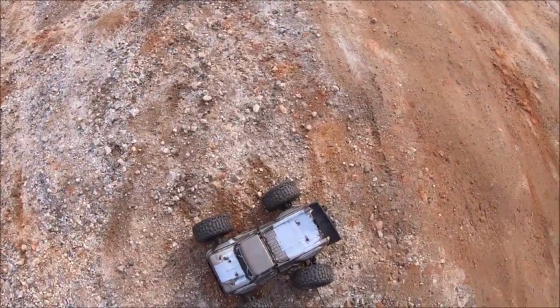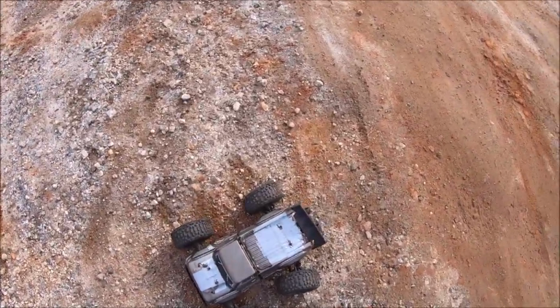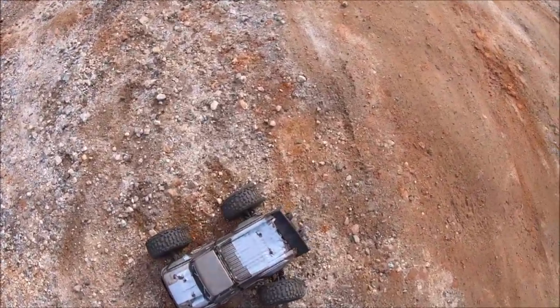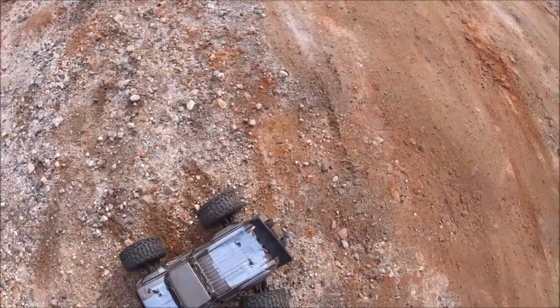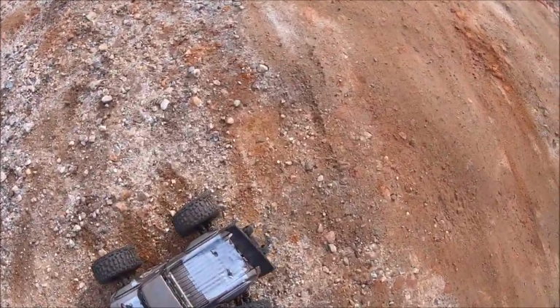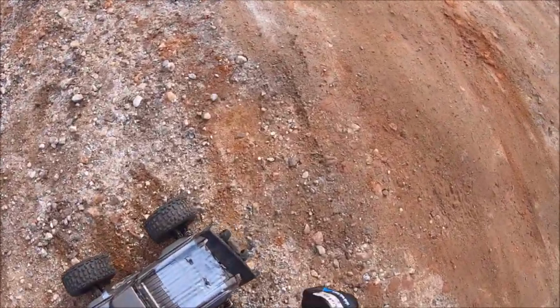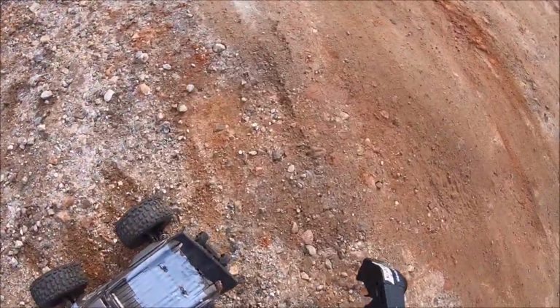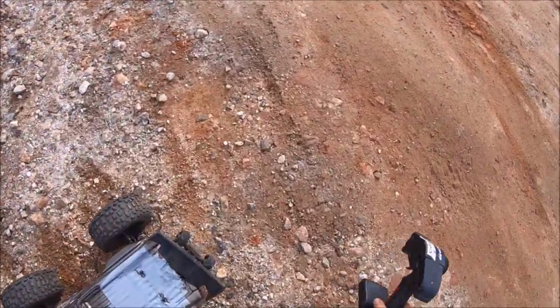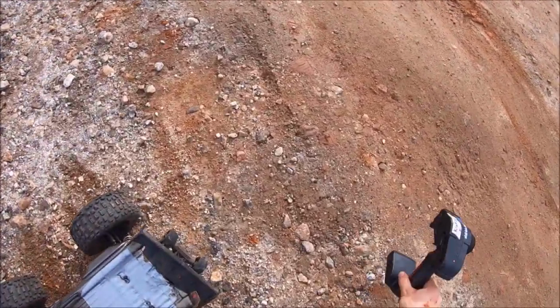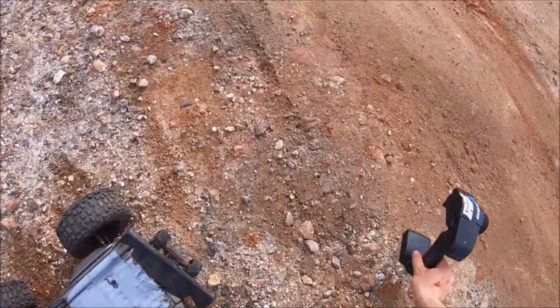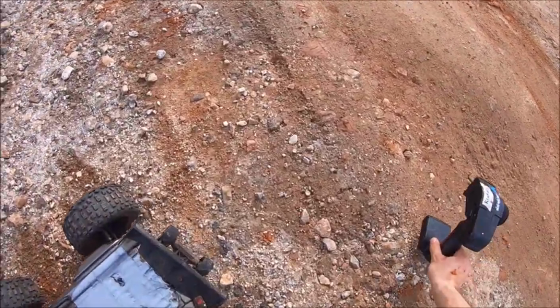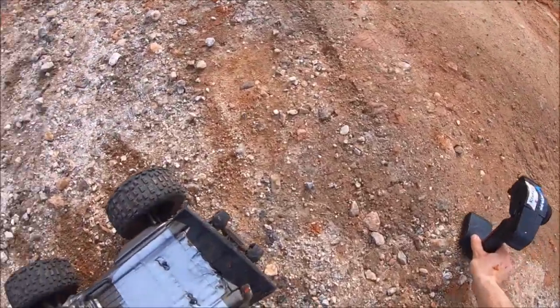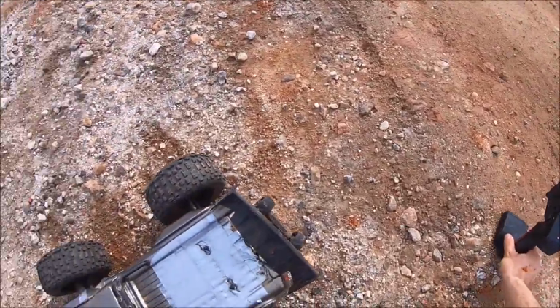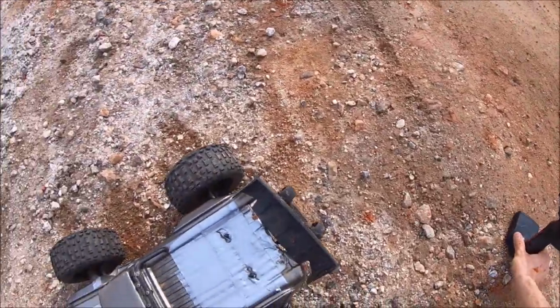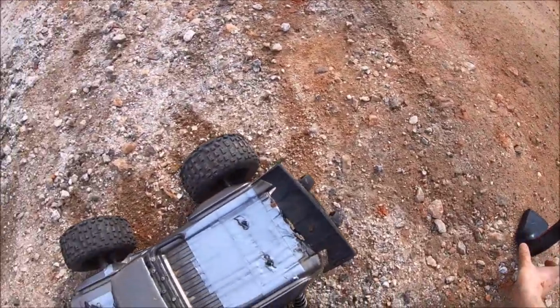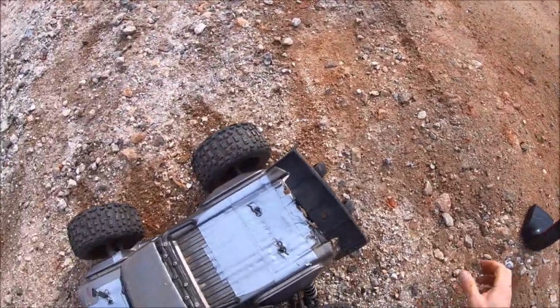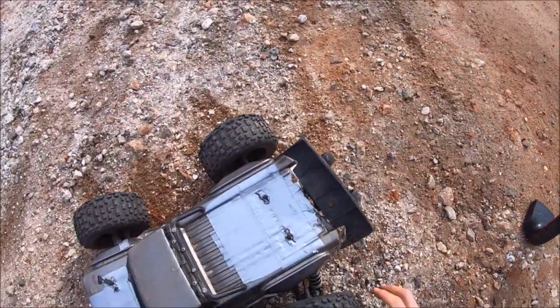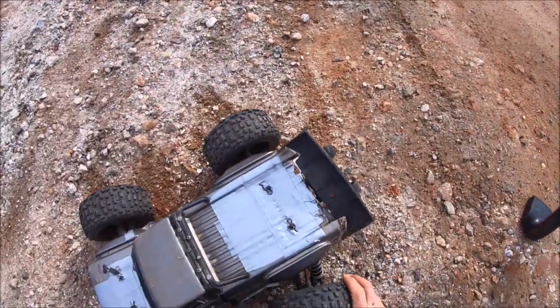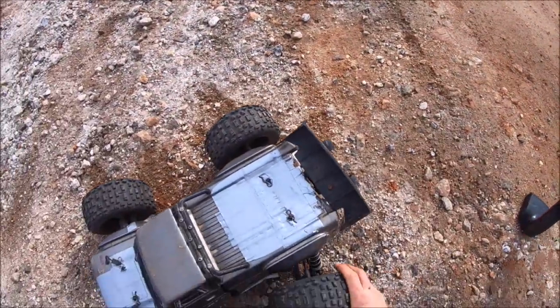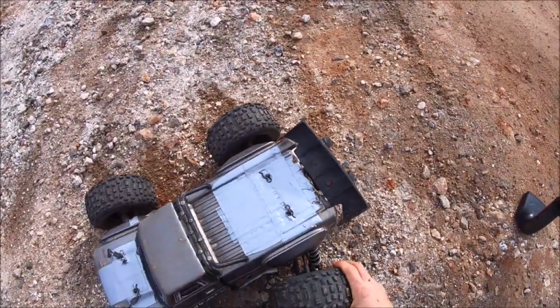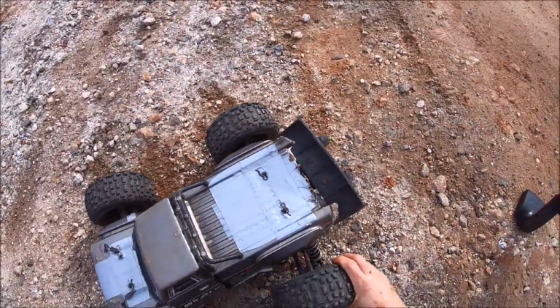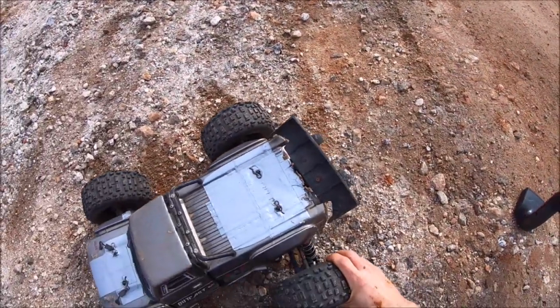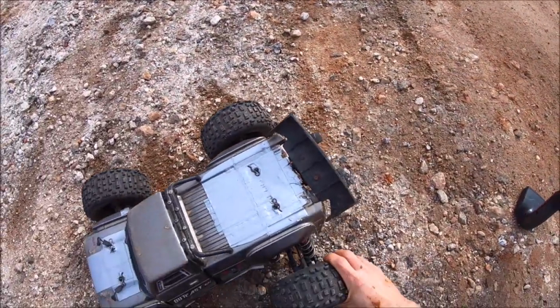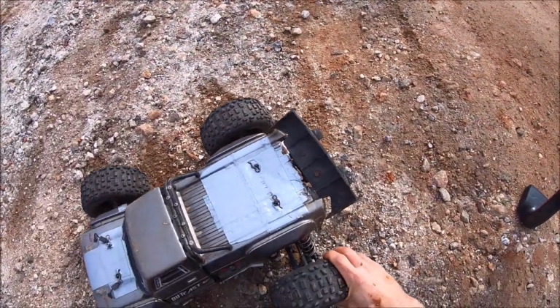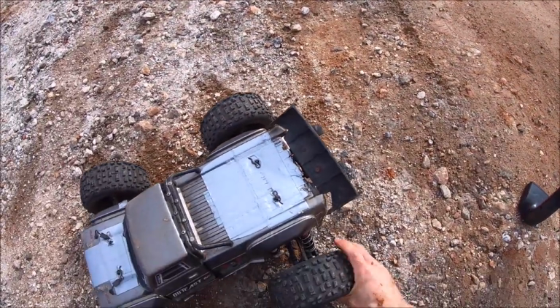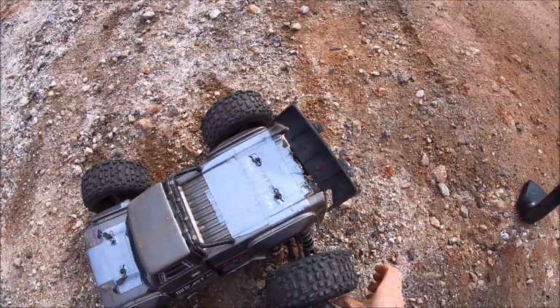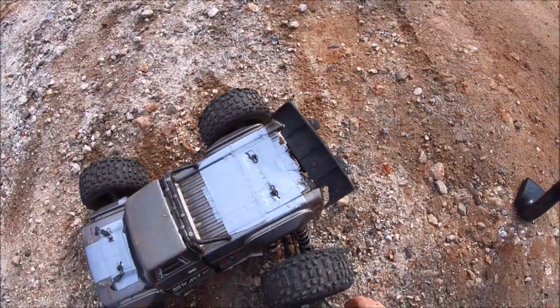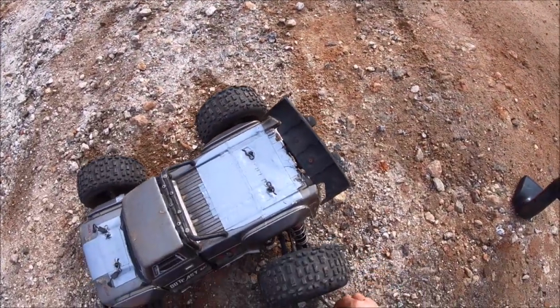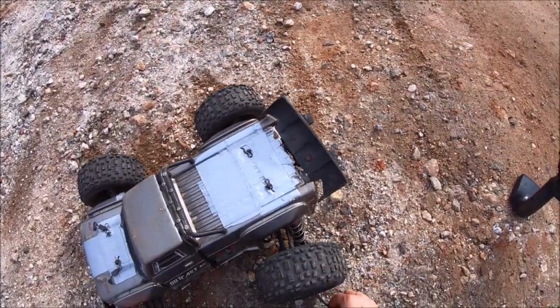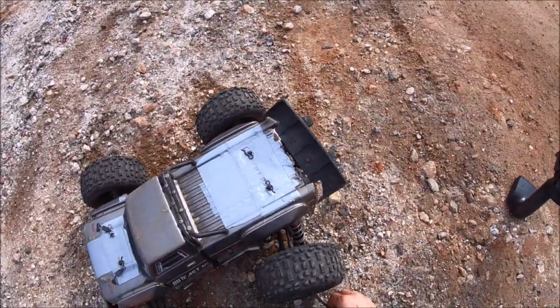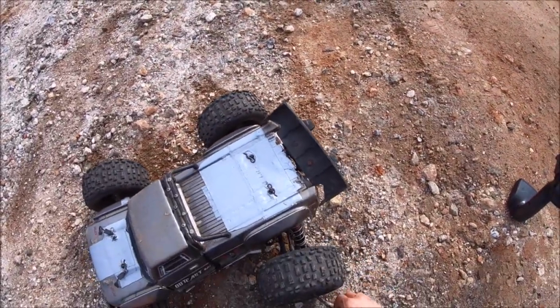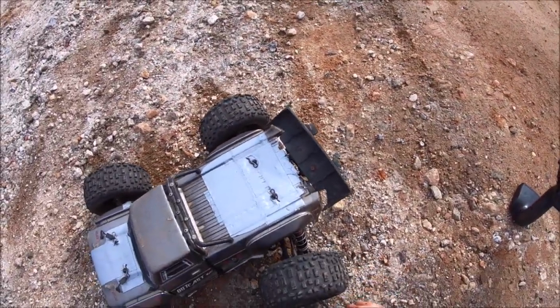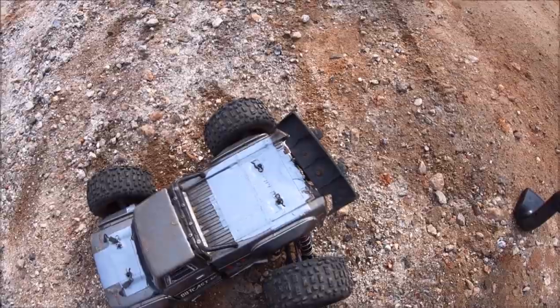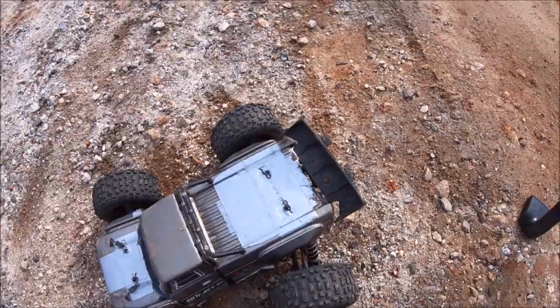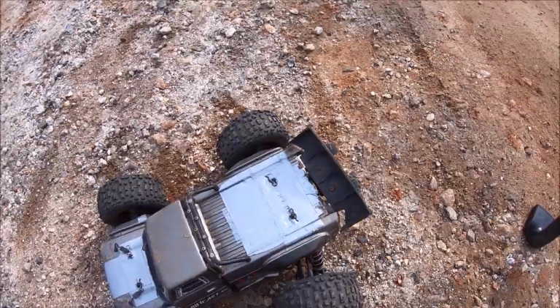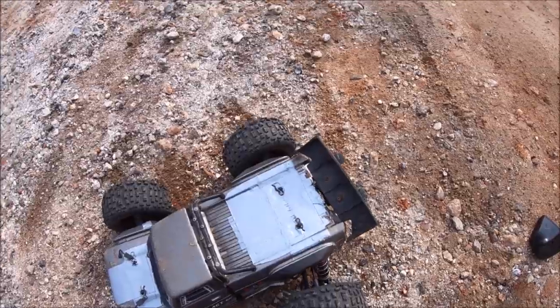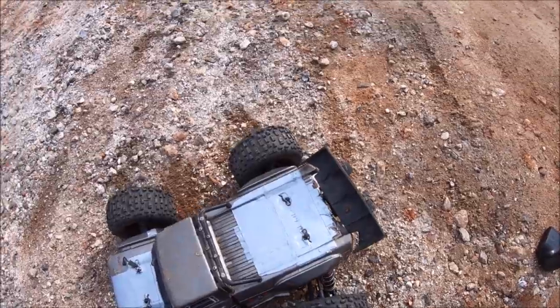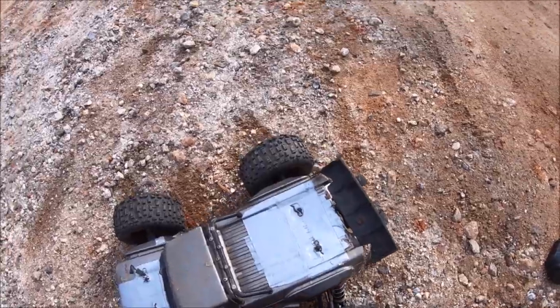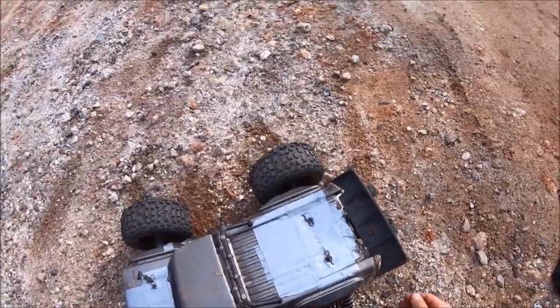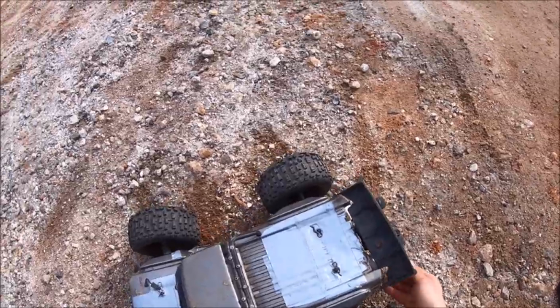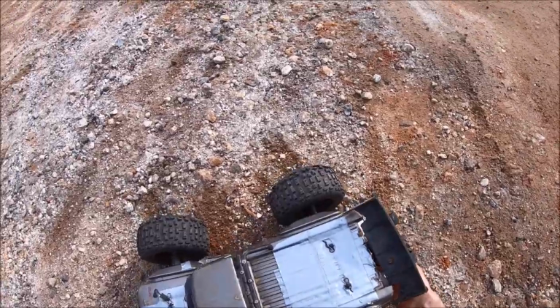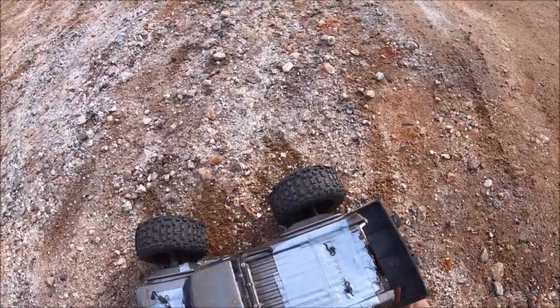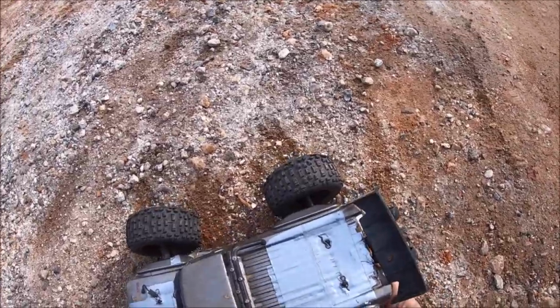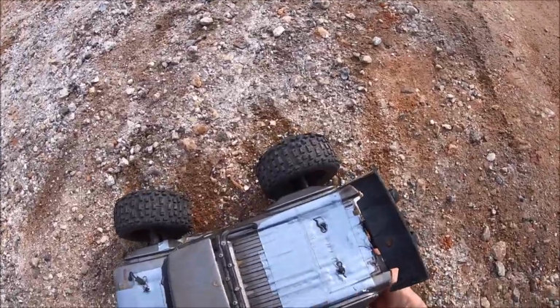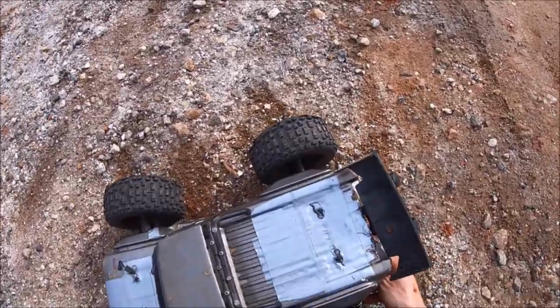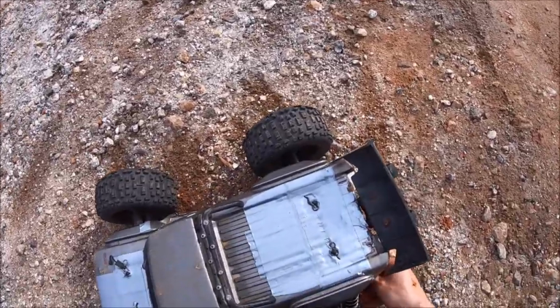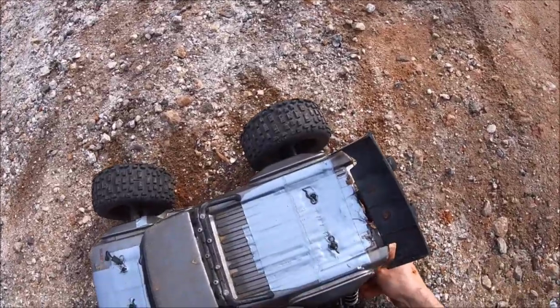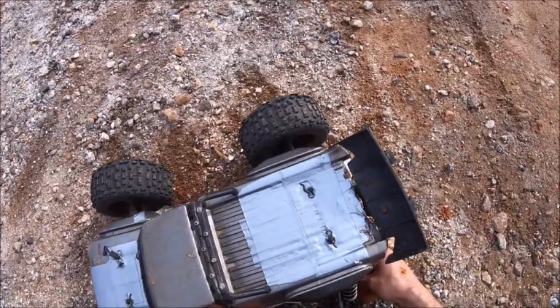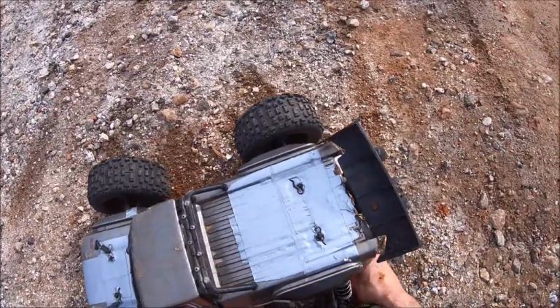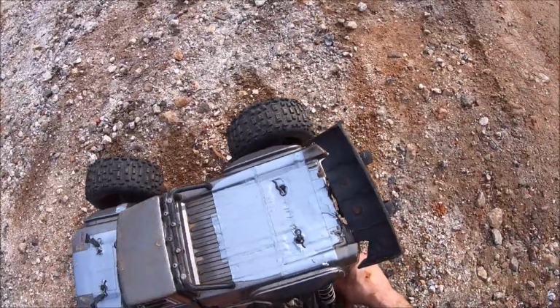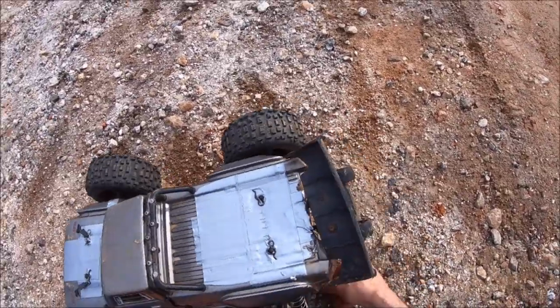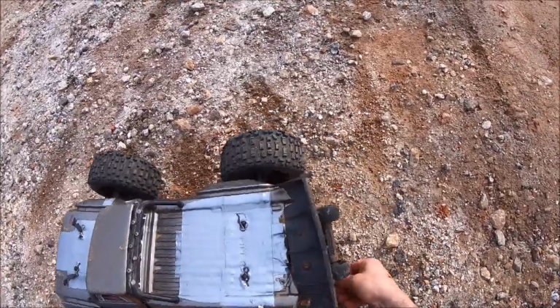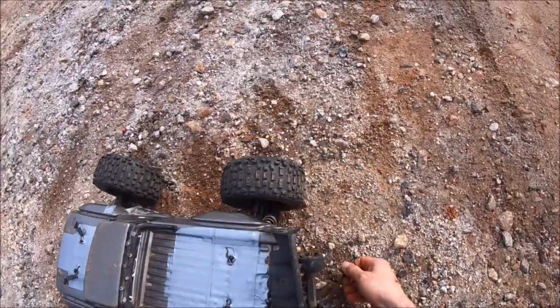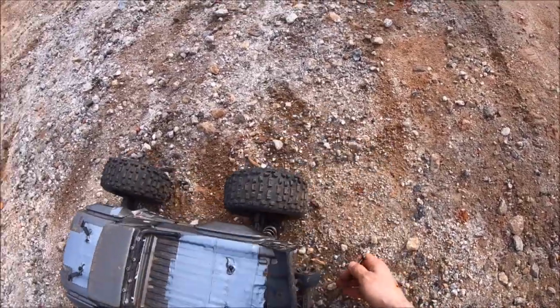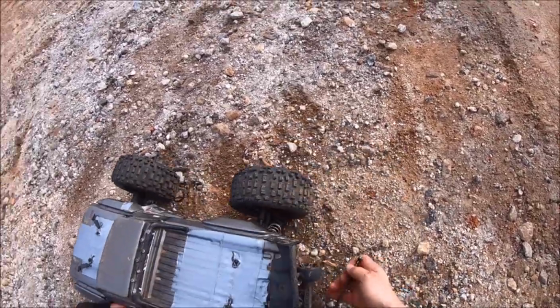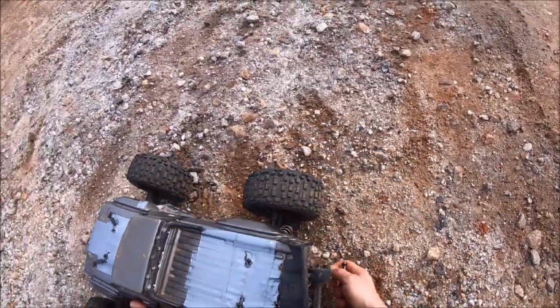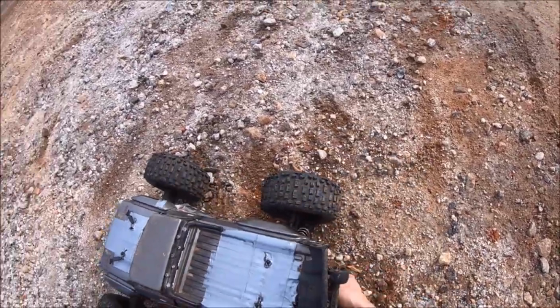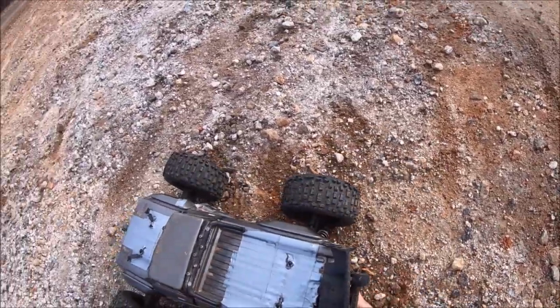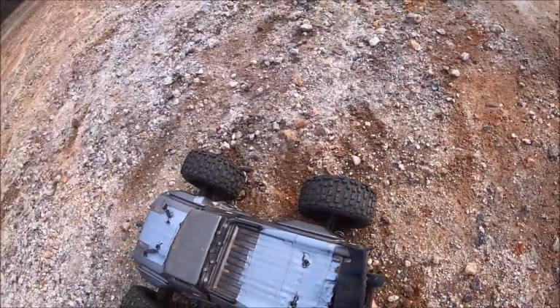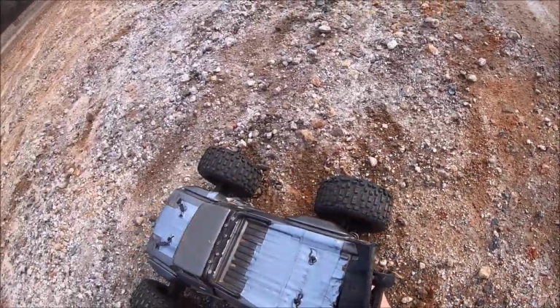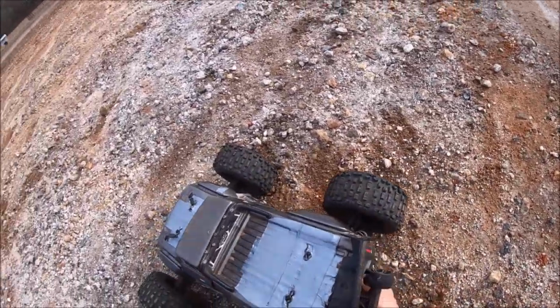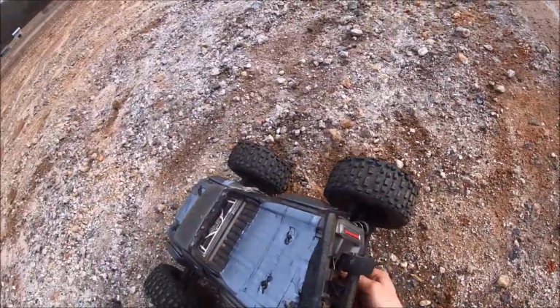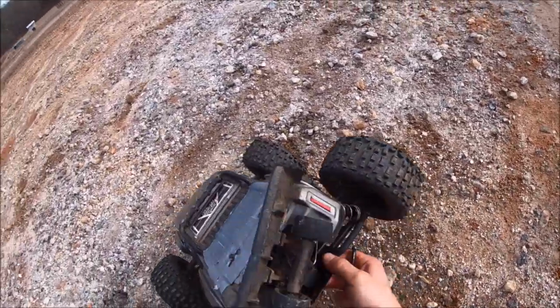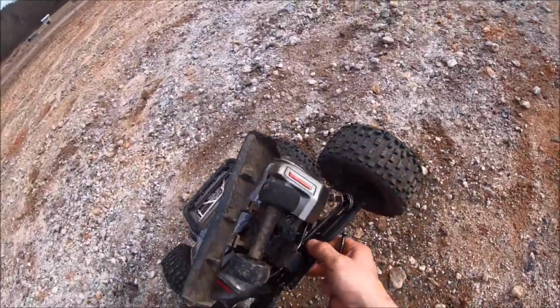Talk about a mega roof landing! Bro, that was carnage! It sure was, it looked bad!